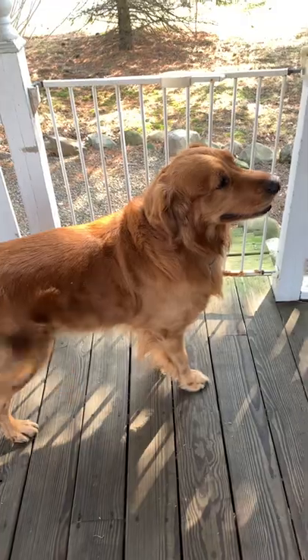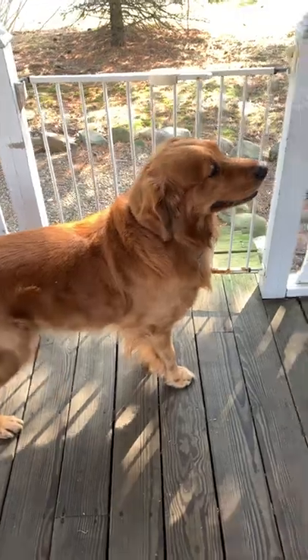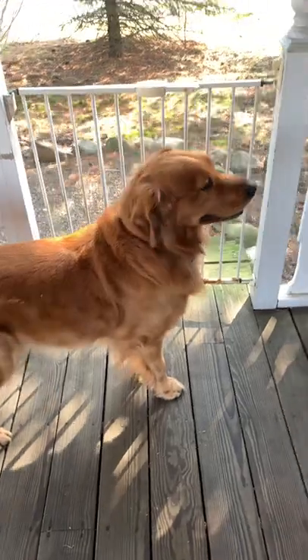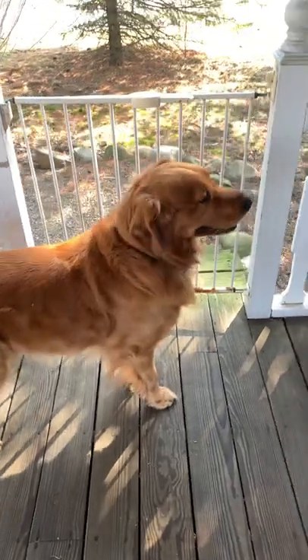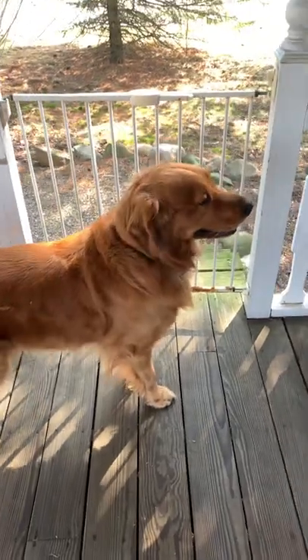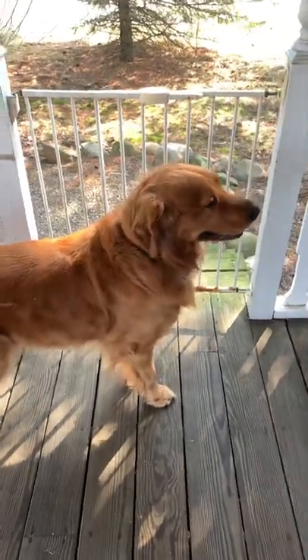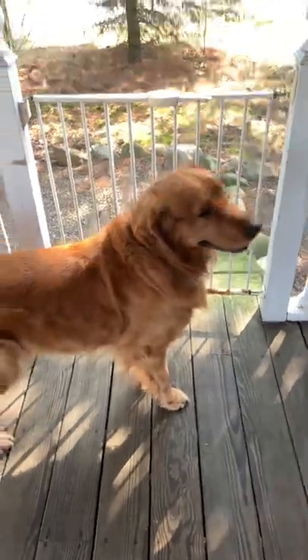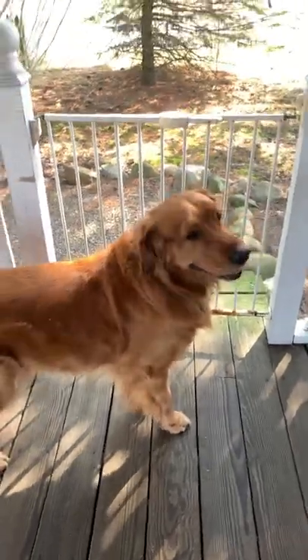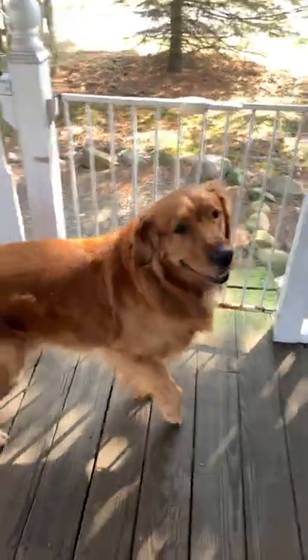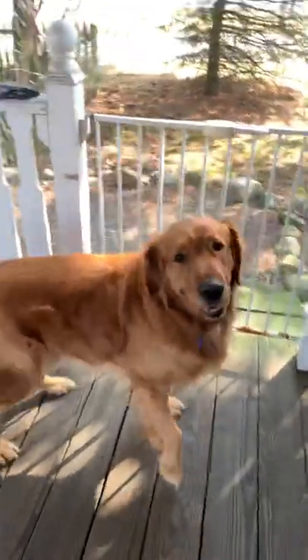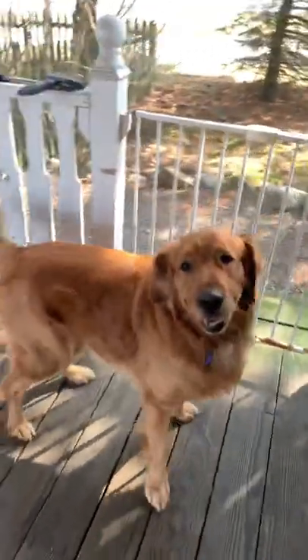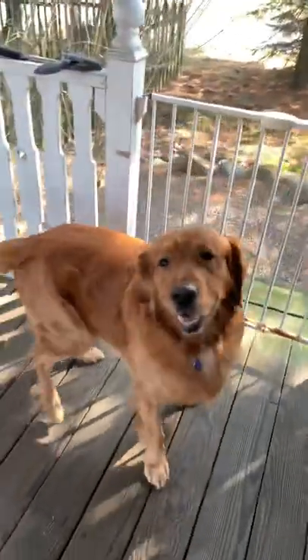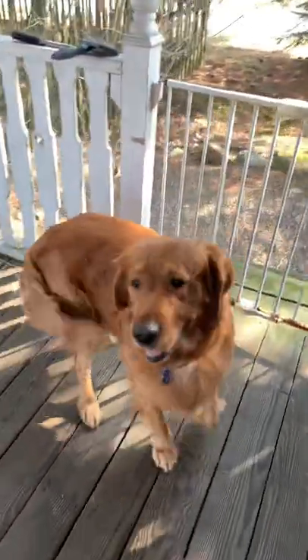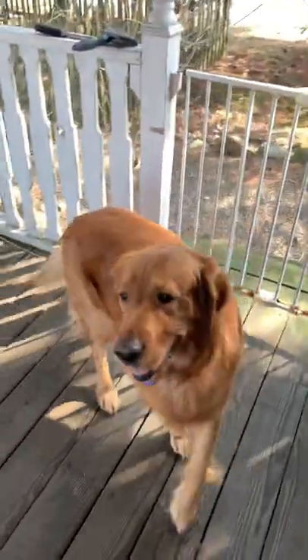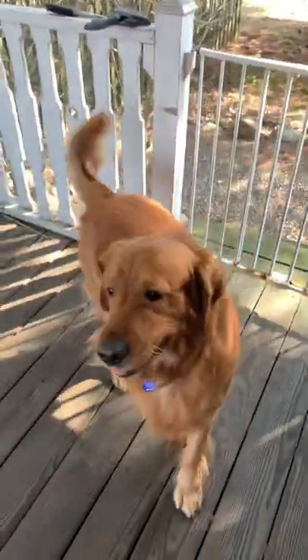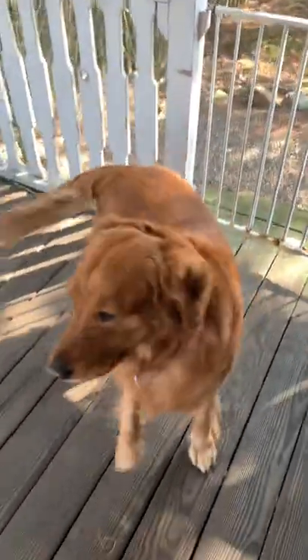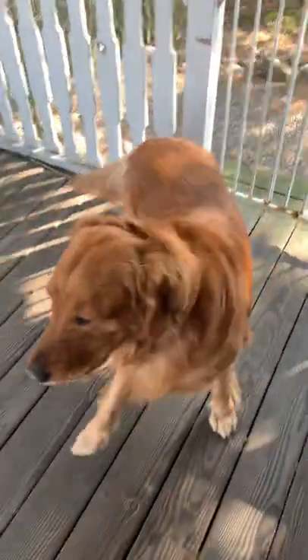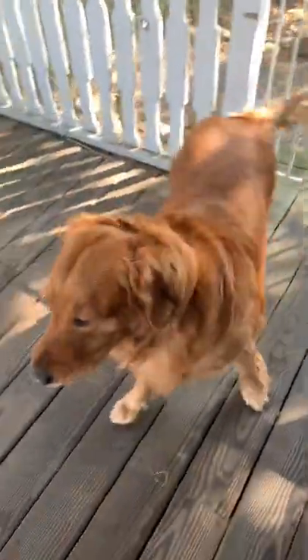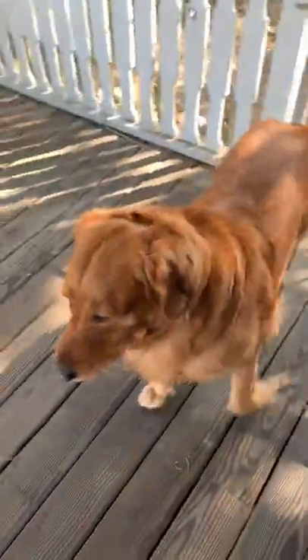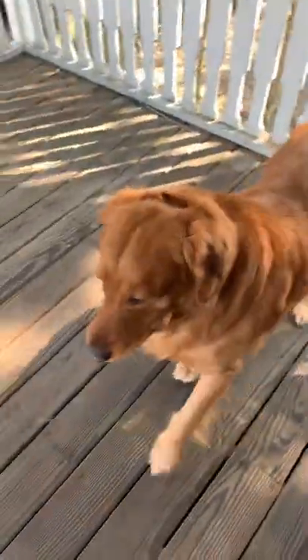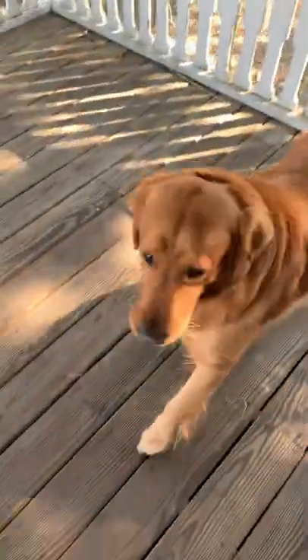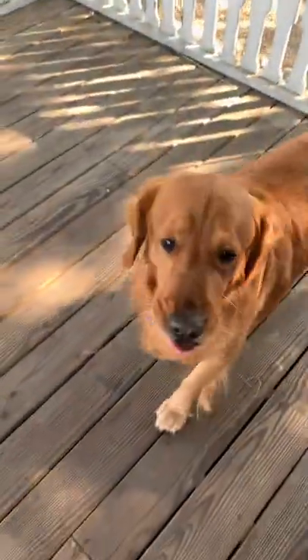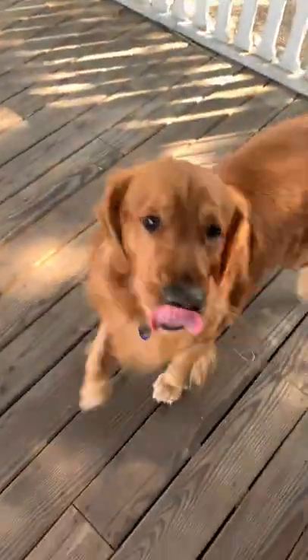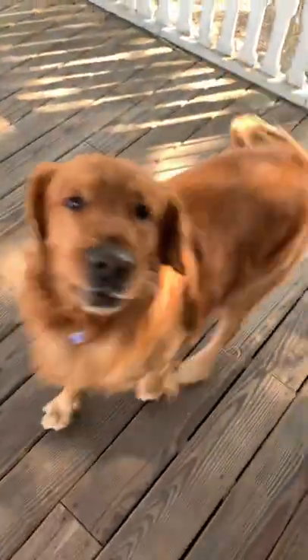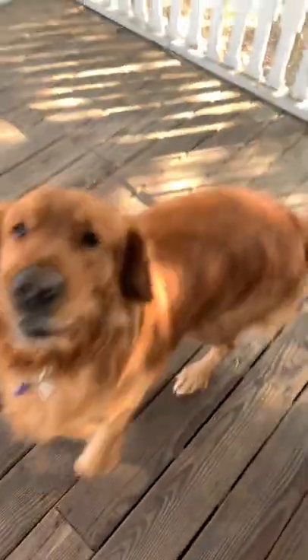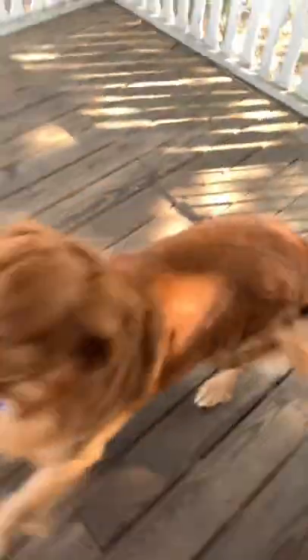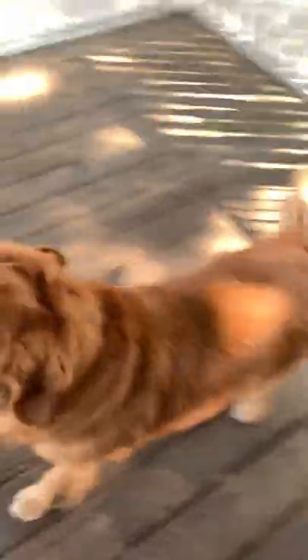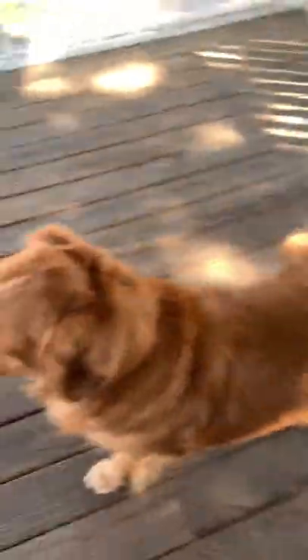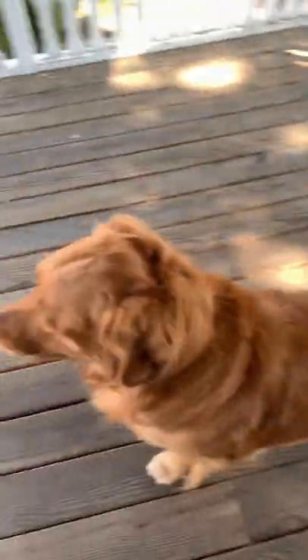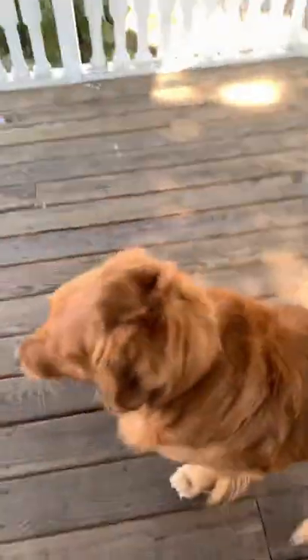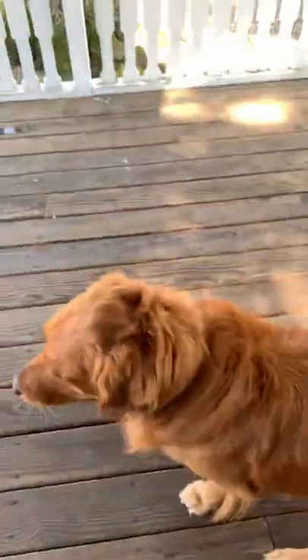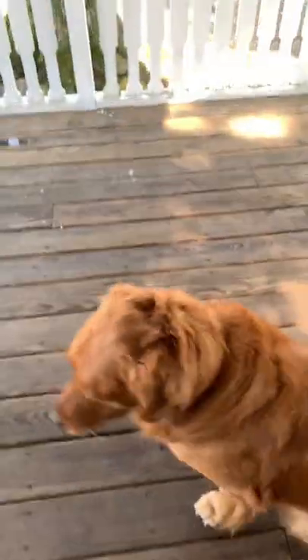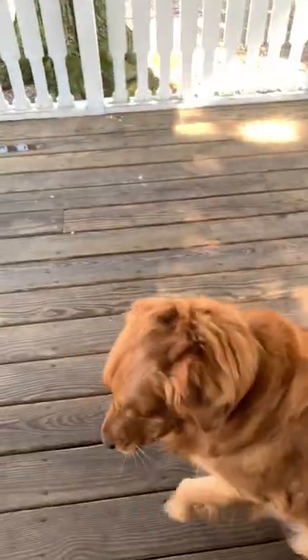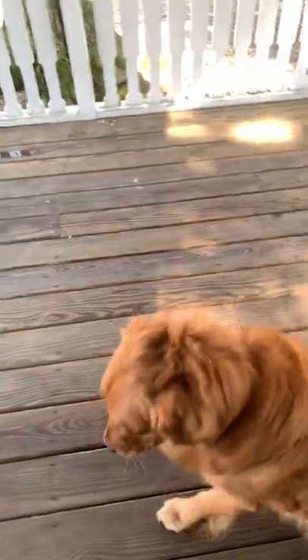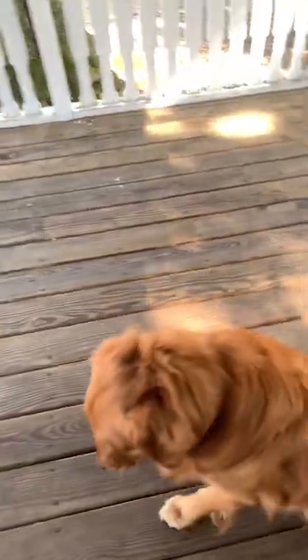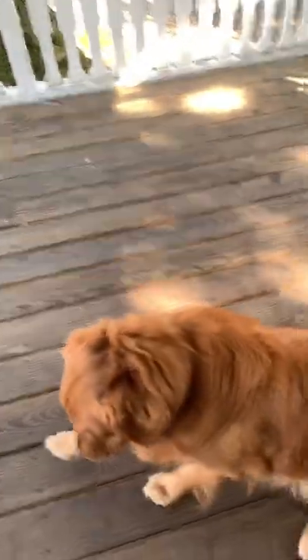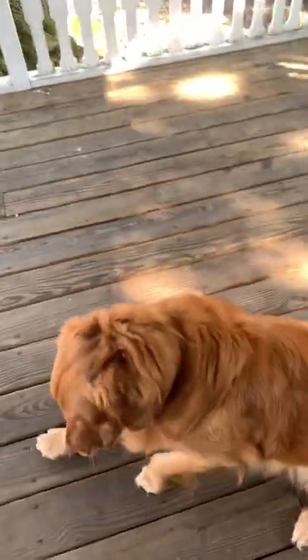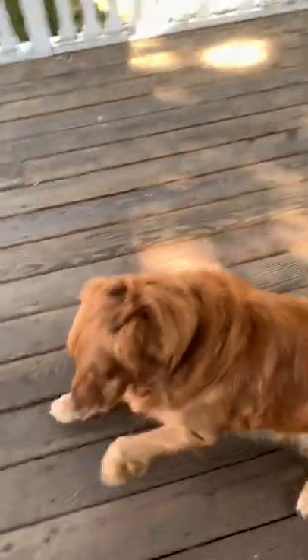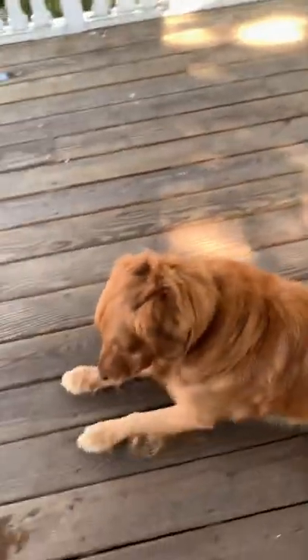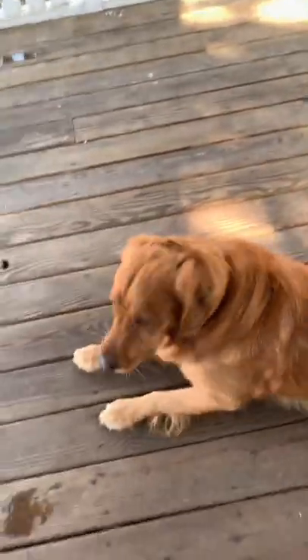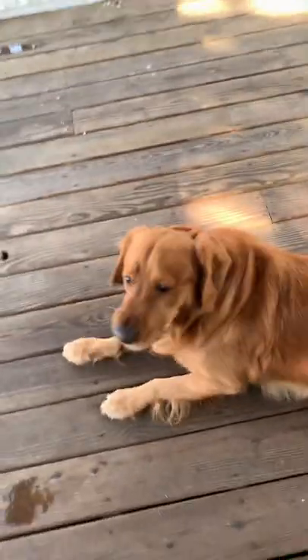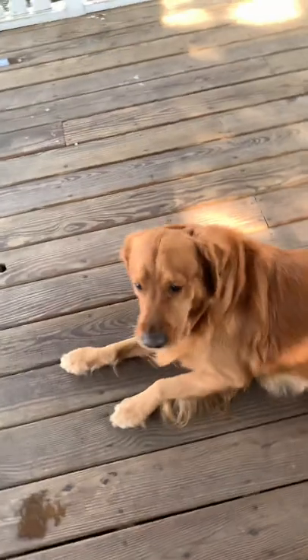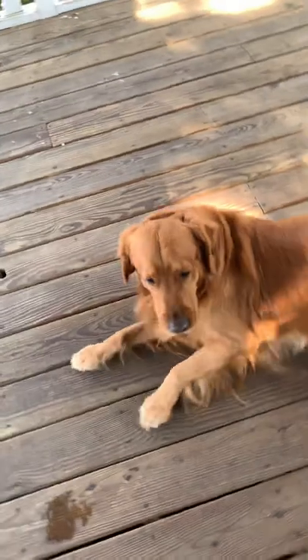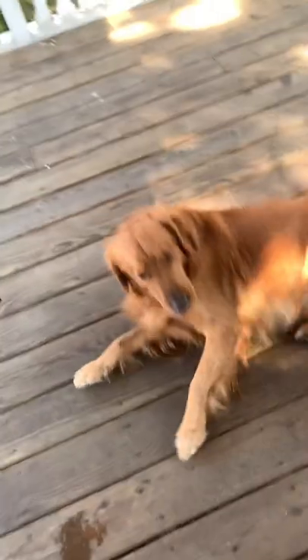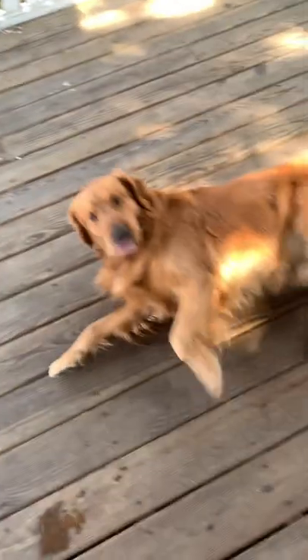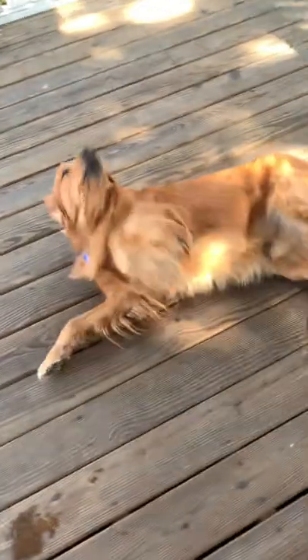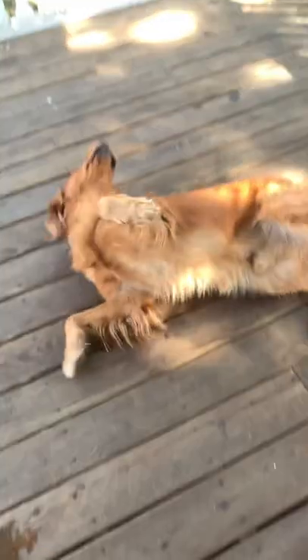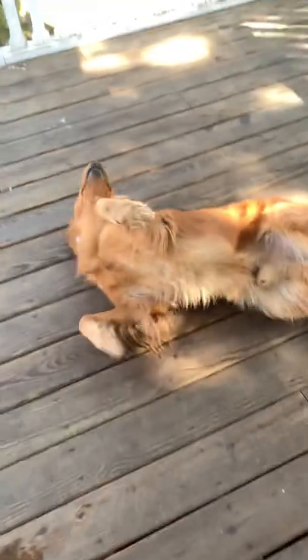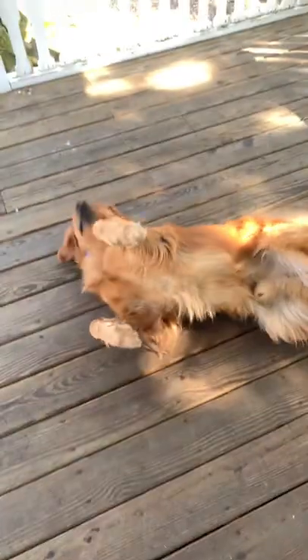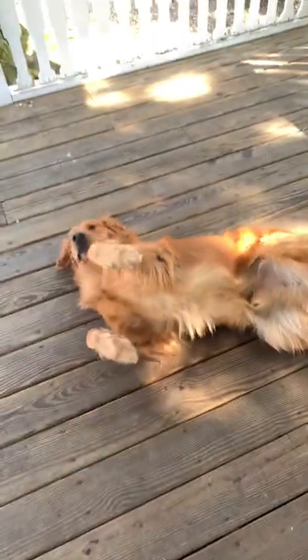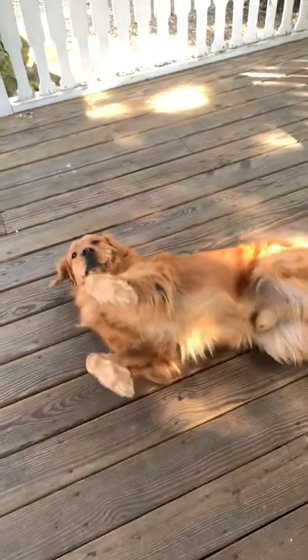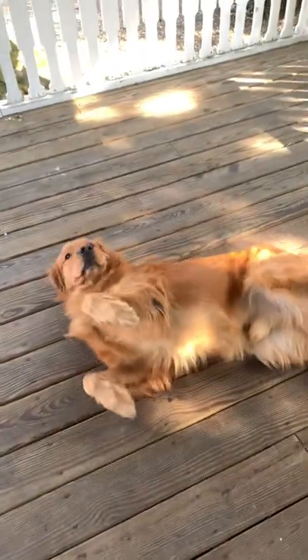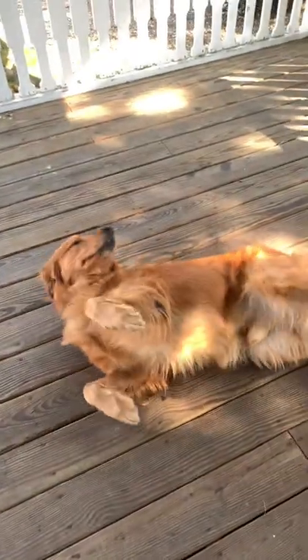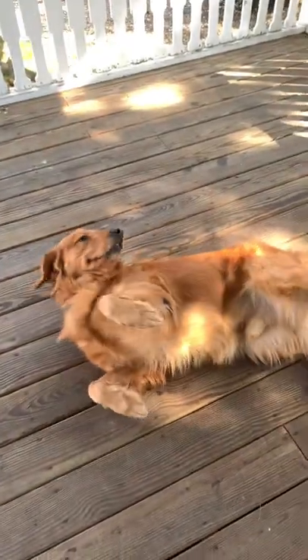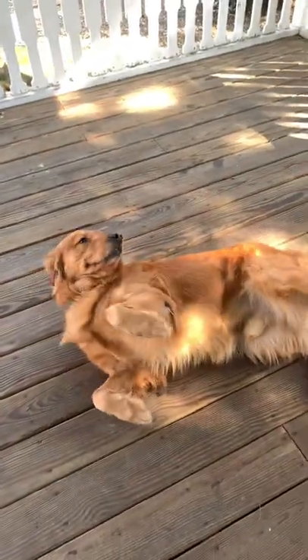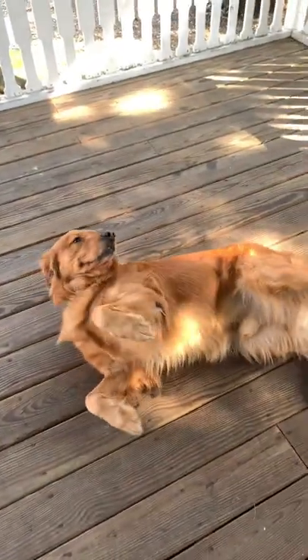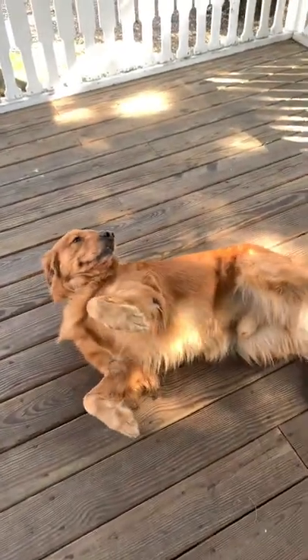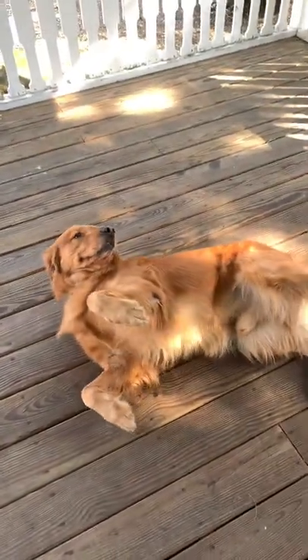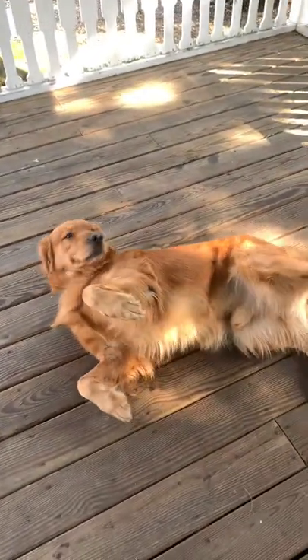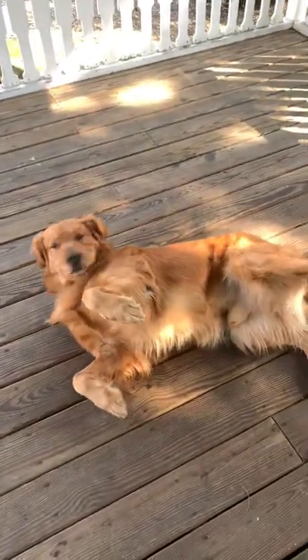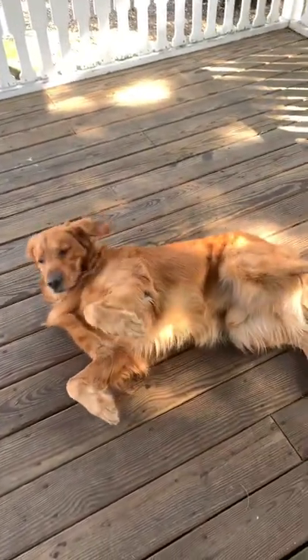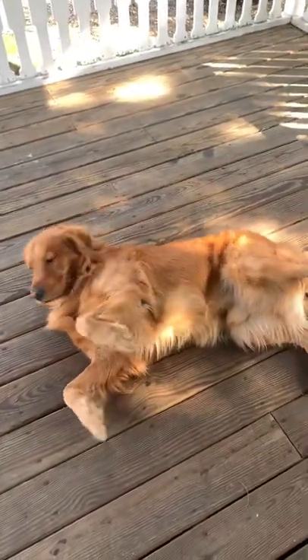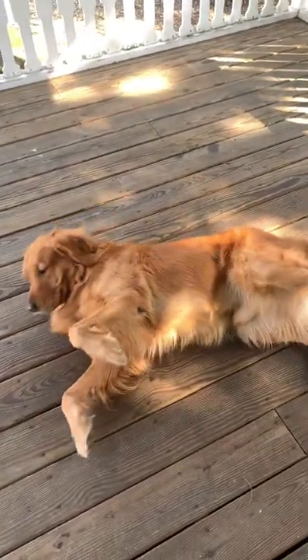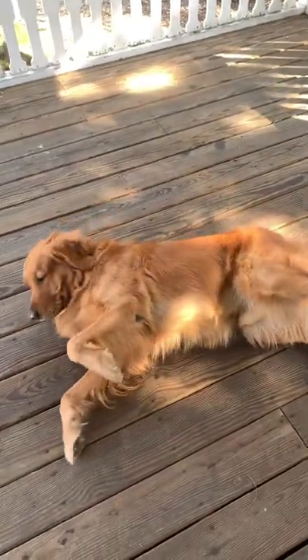This is Clancy. Hello. I'm ready to get brushed.